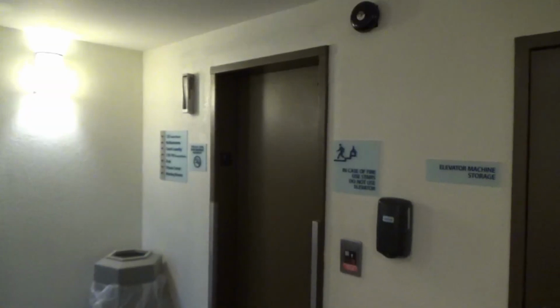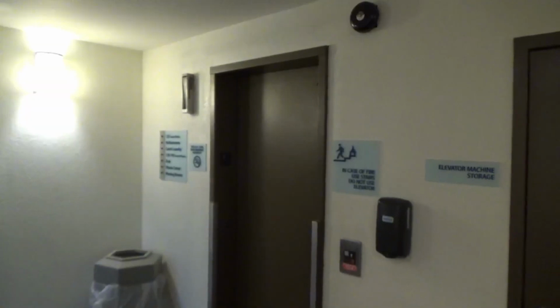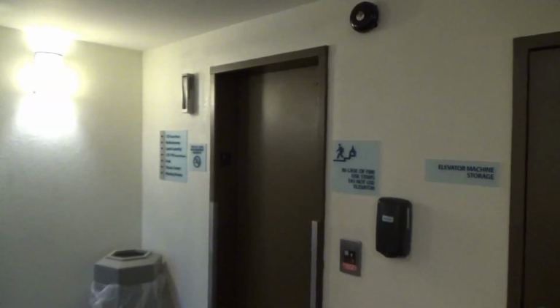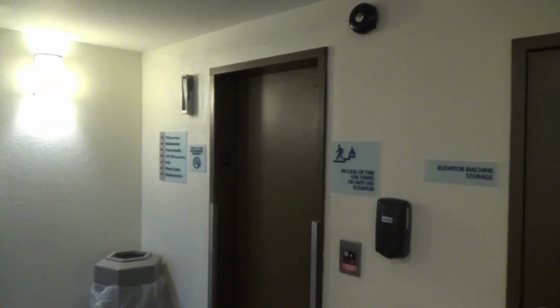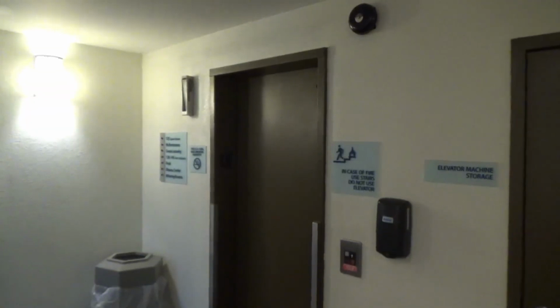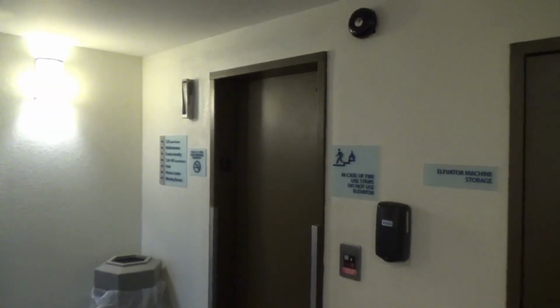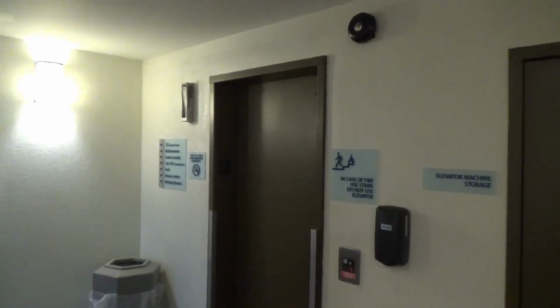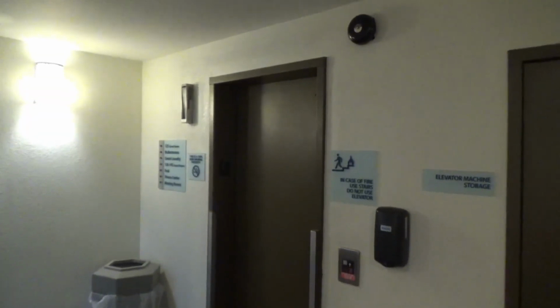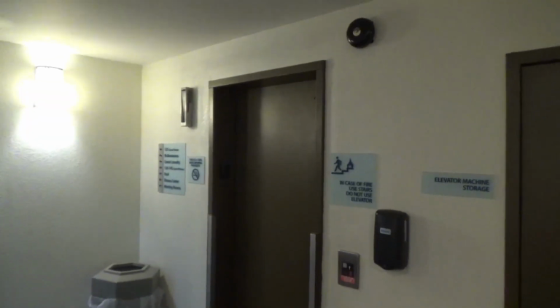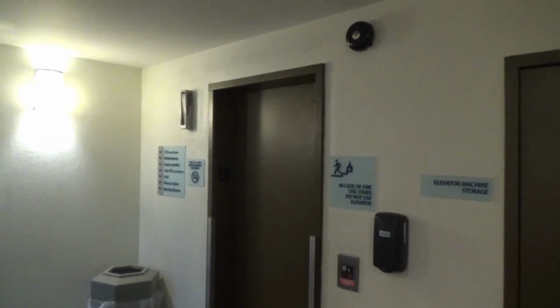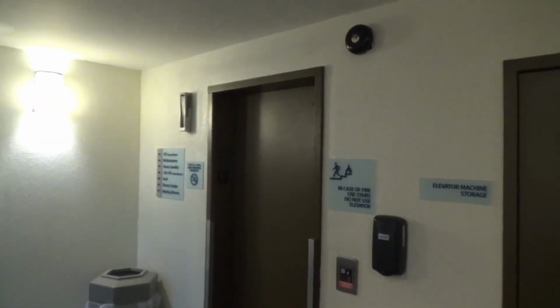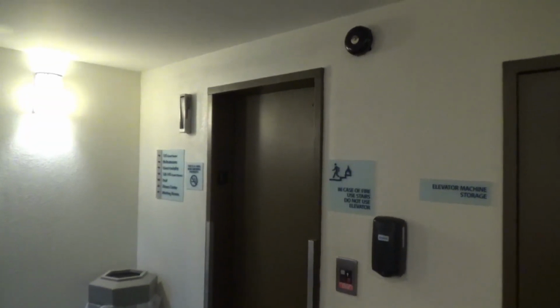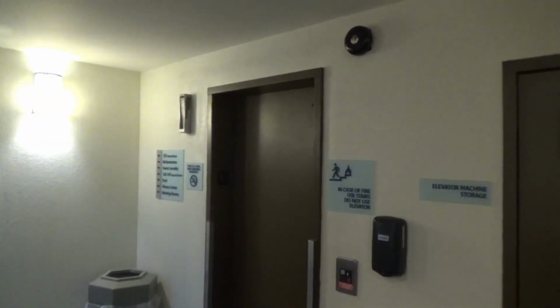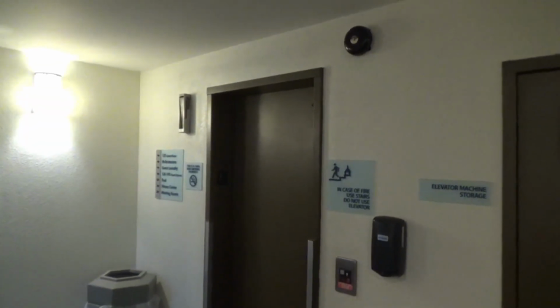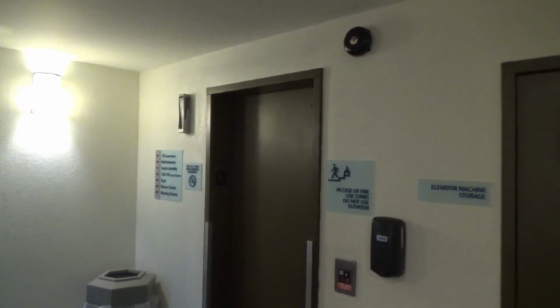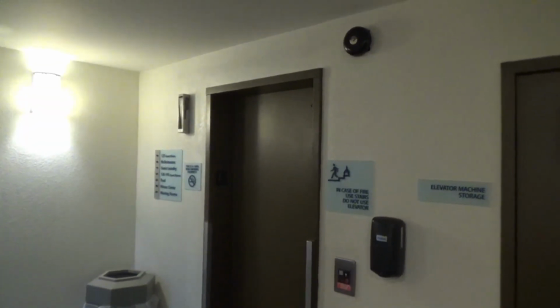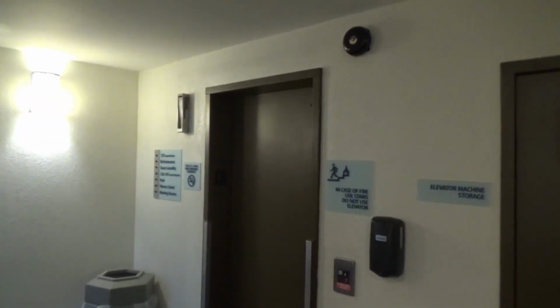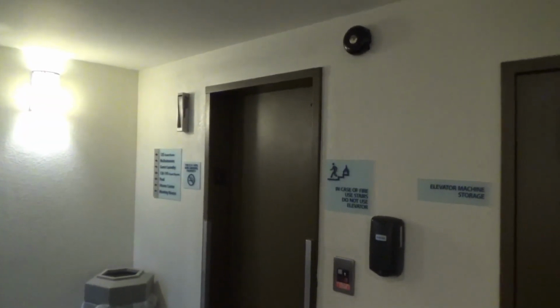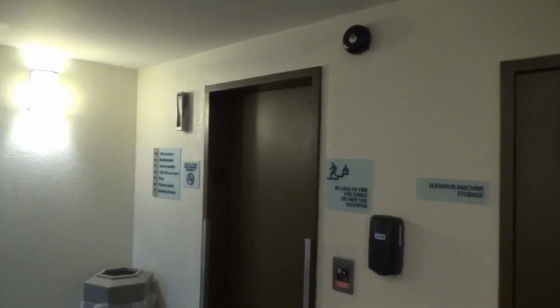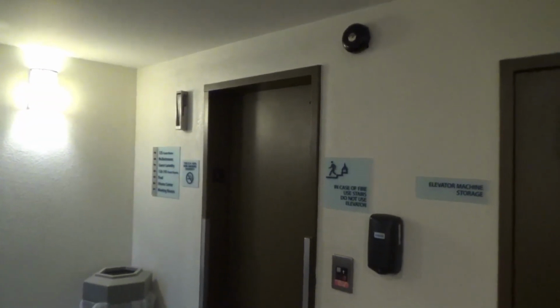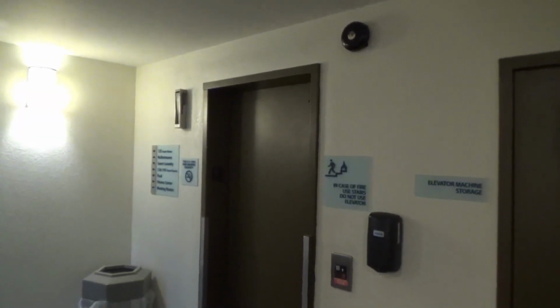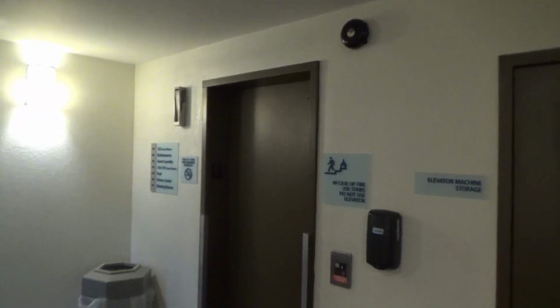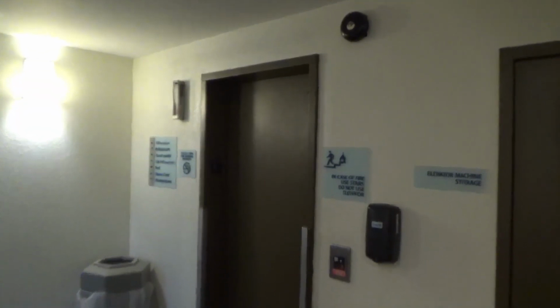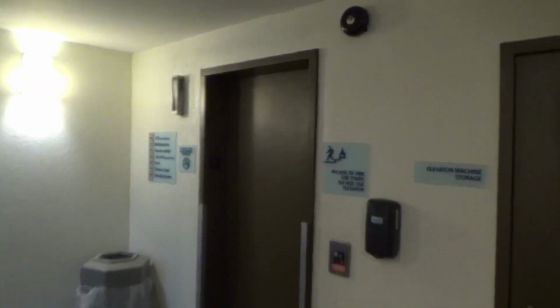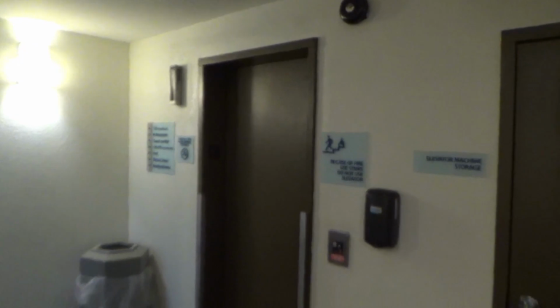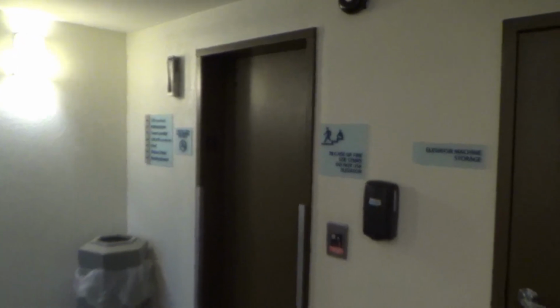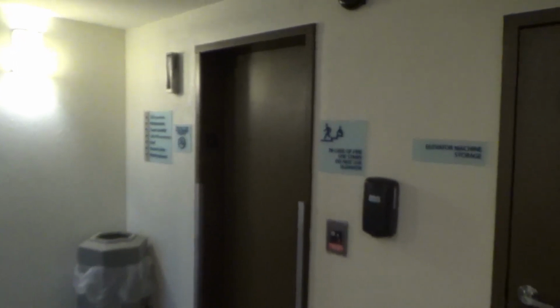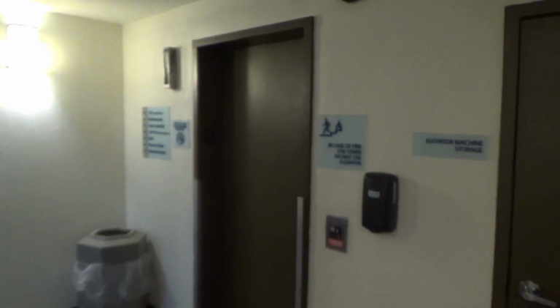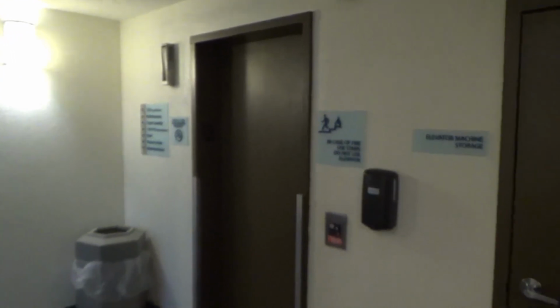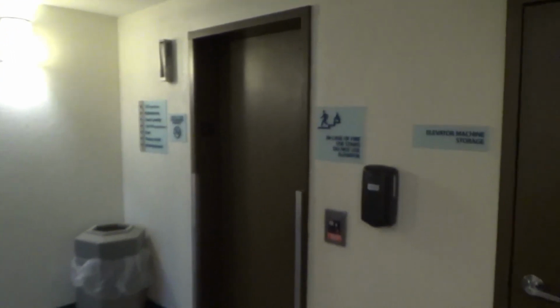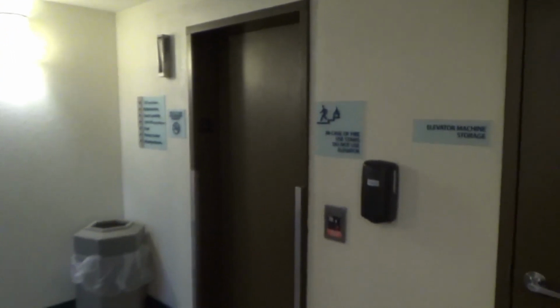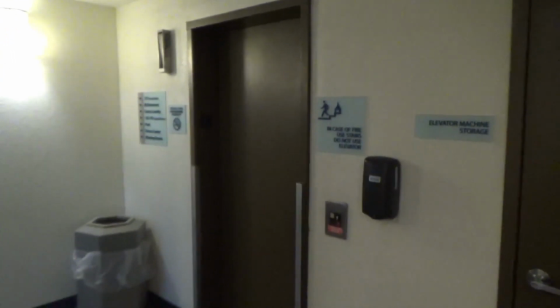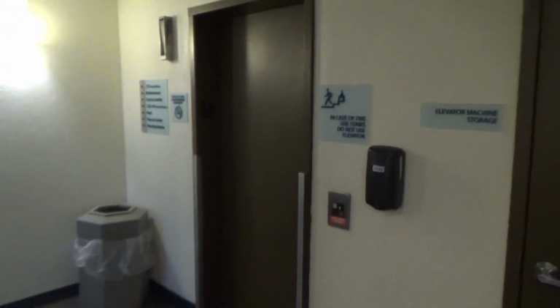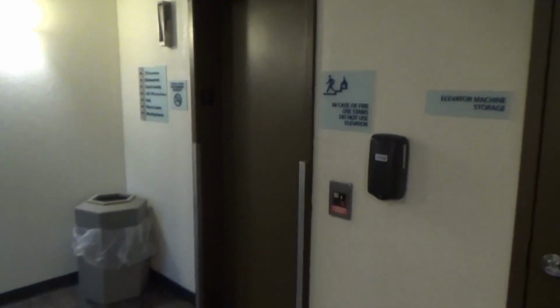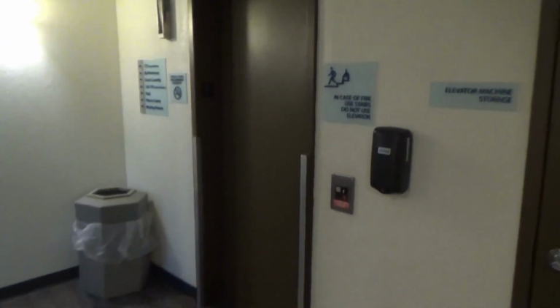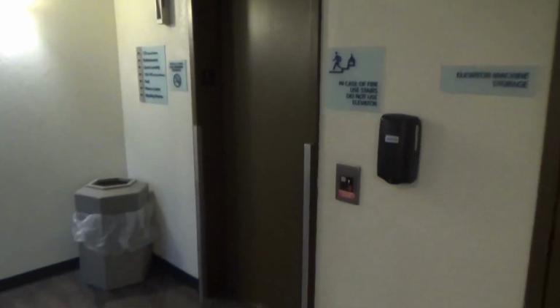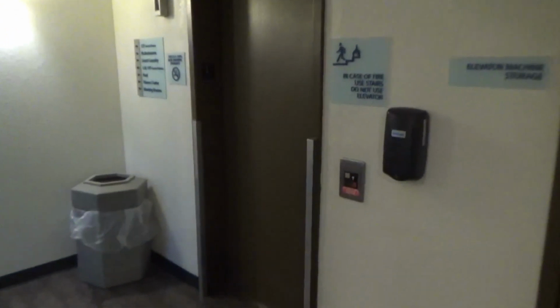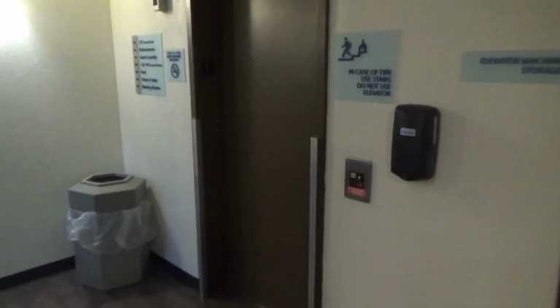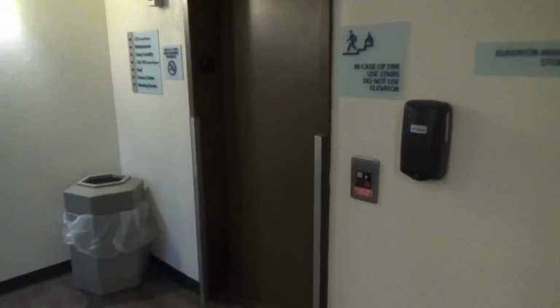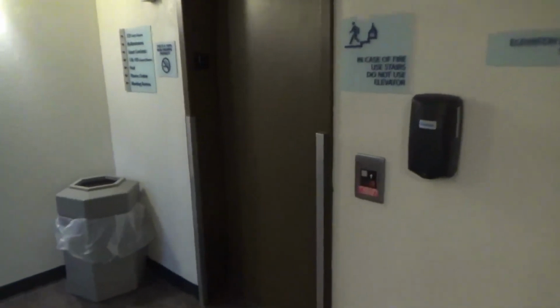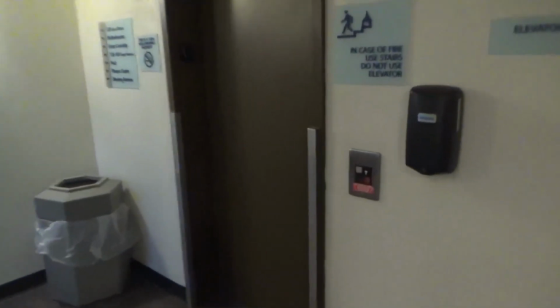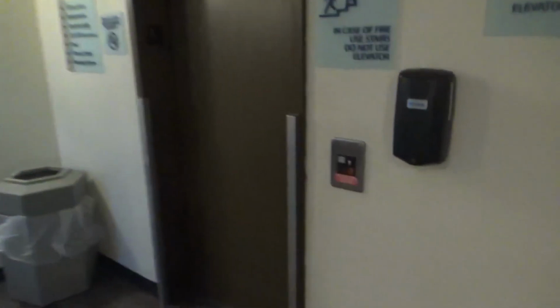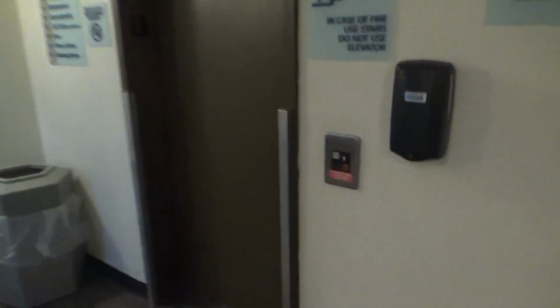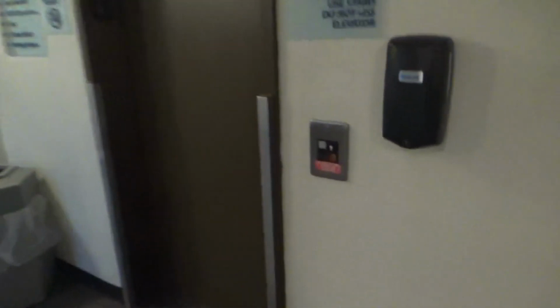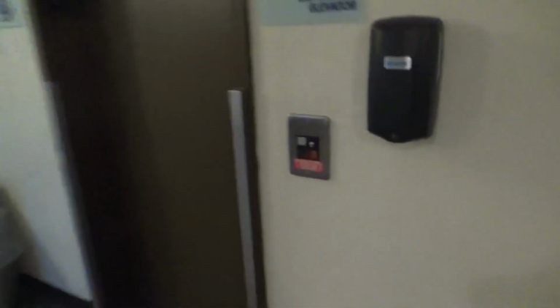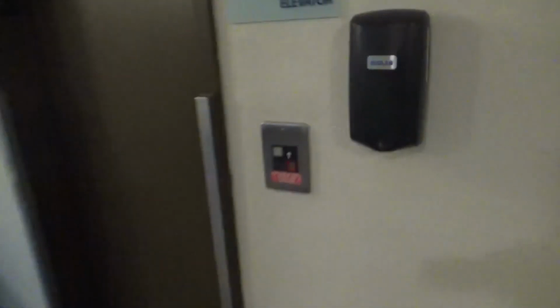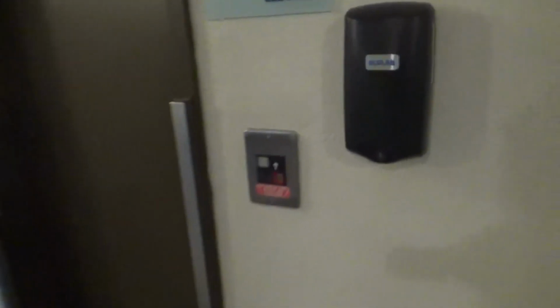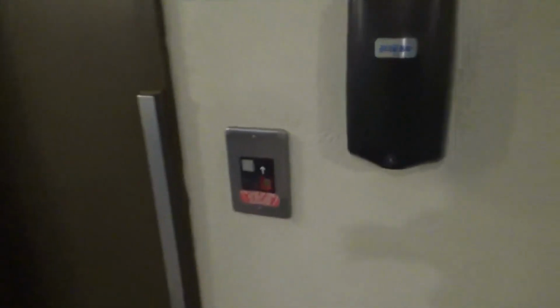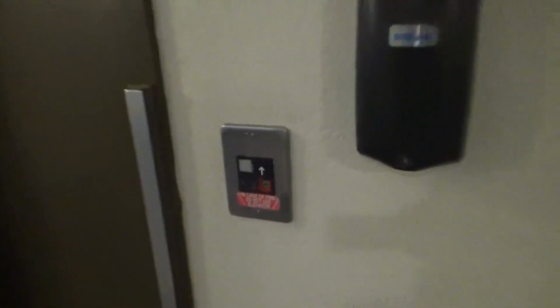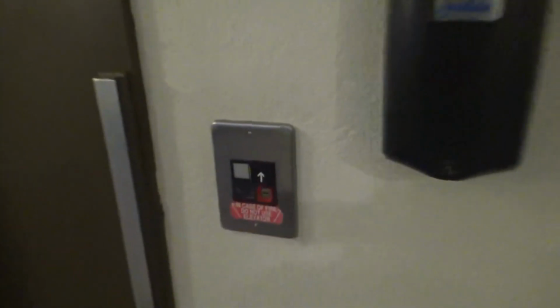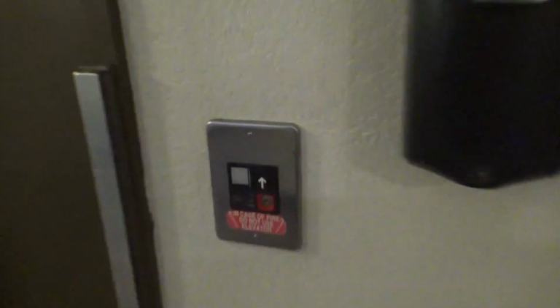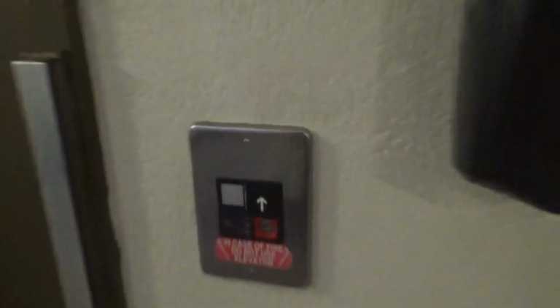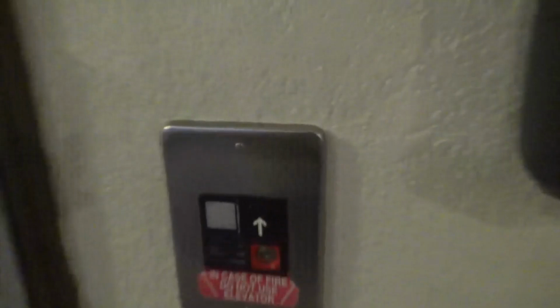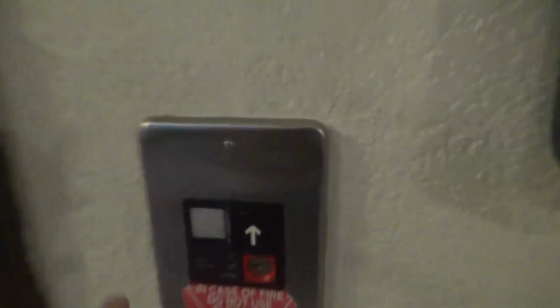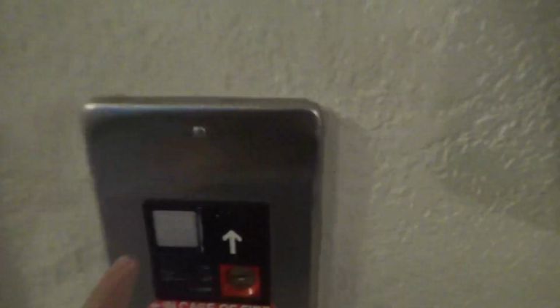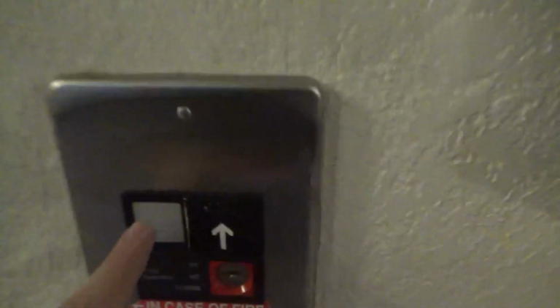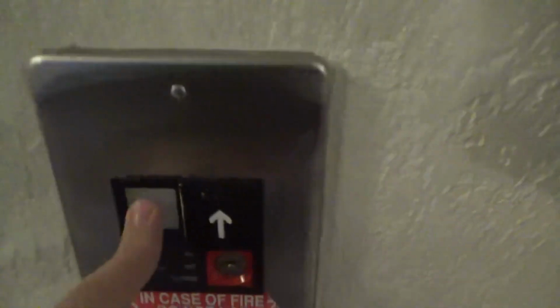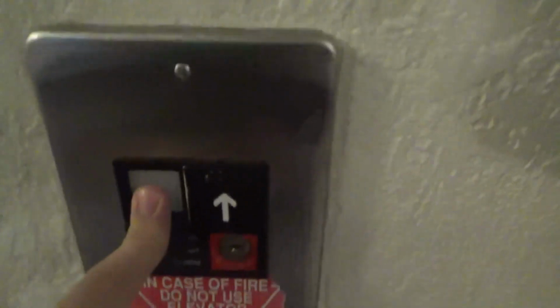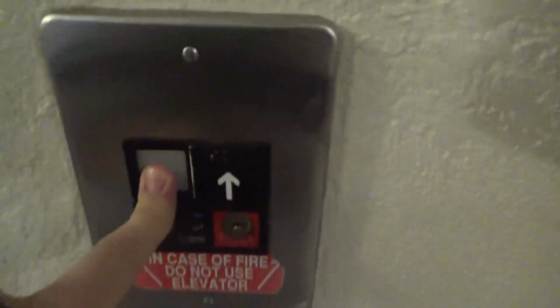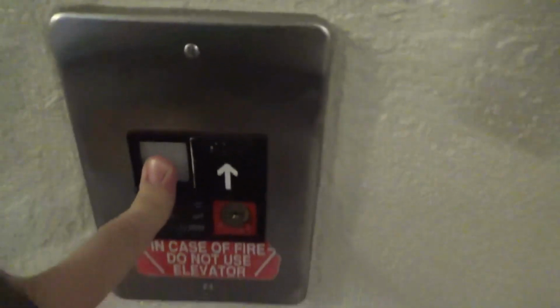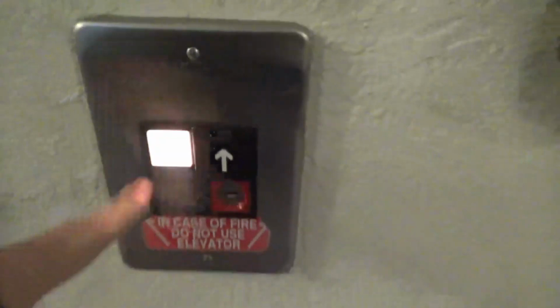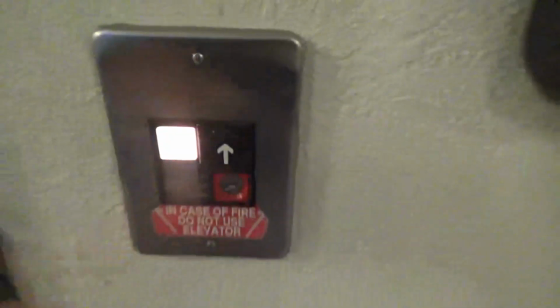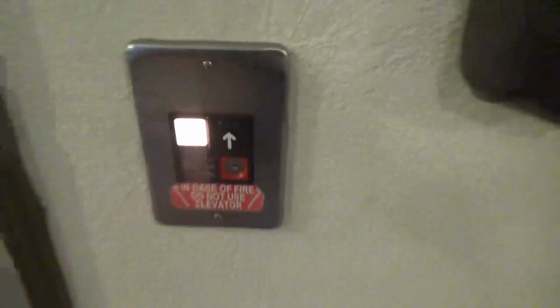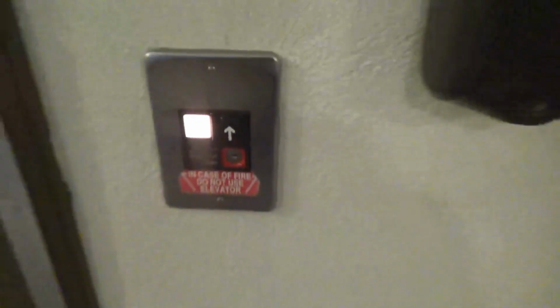This is going to be the elevator here at the Holiday Inn Express in Wyomissing, Pennsylvania. It's an elevator Series One.